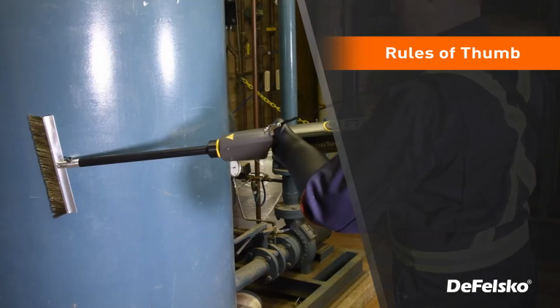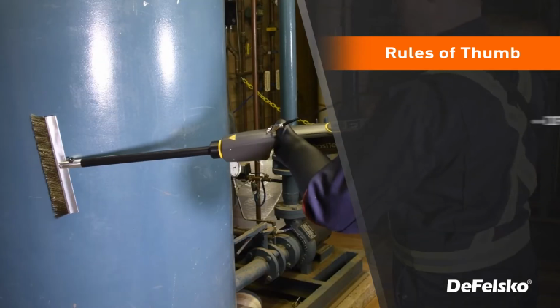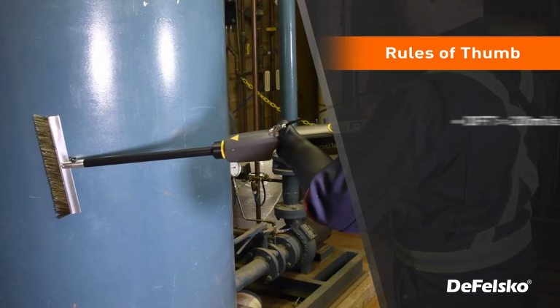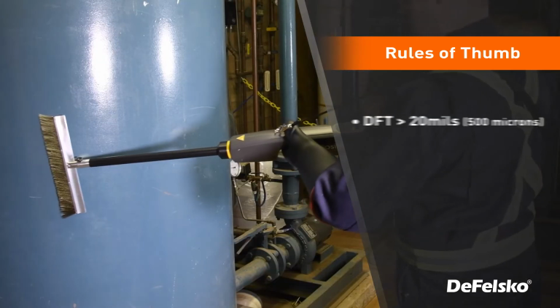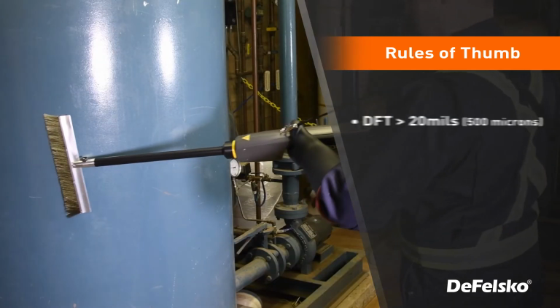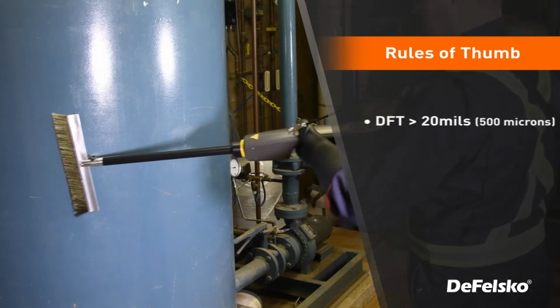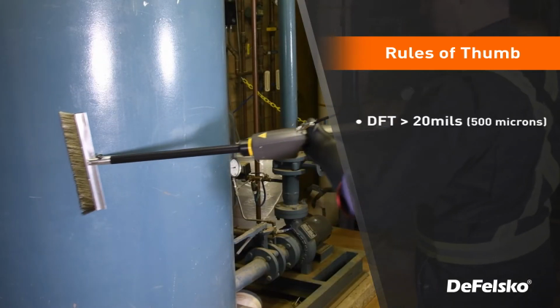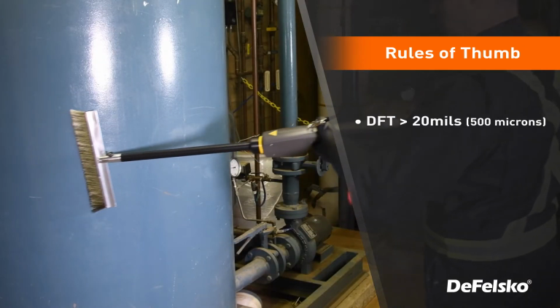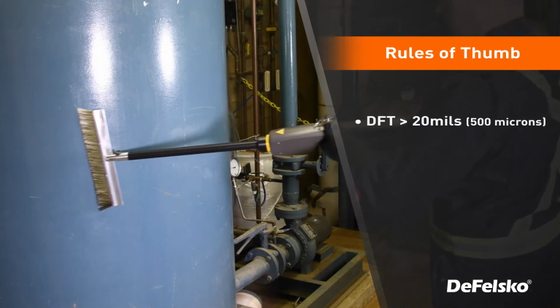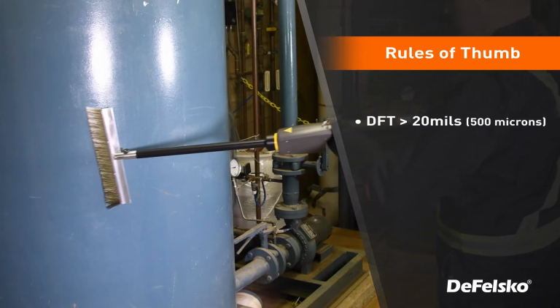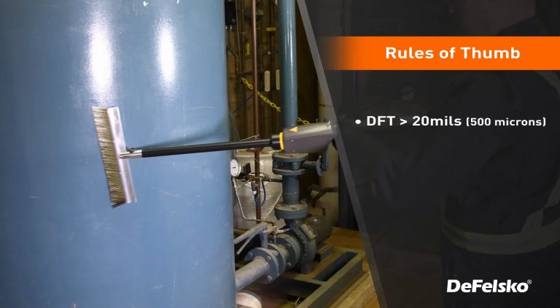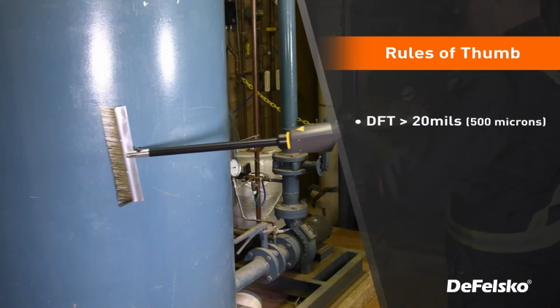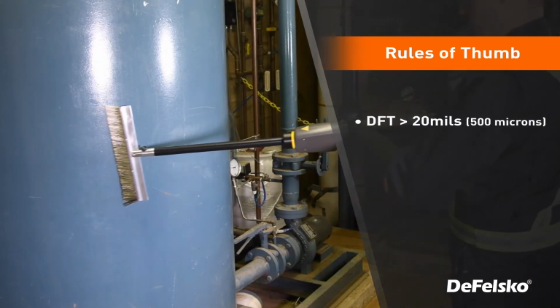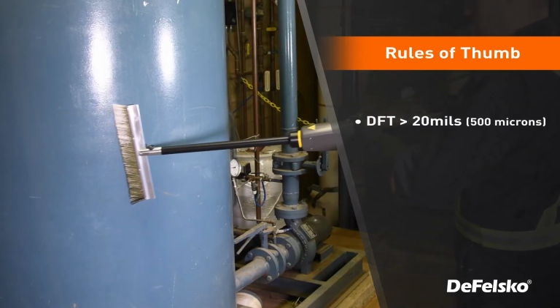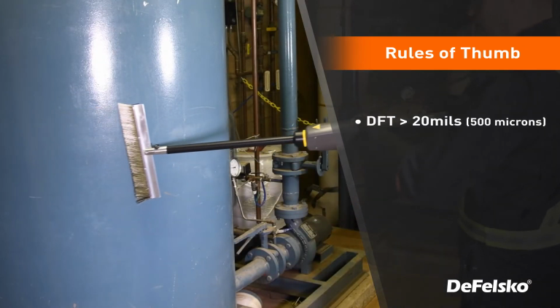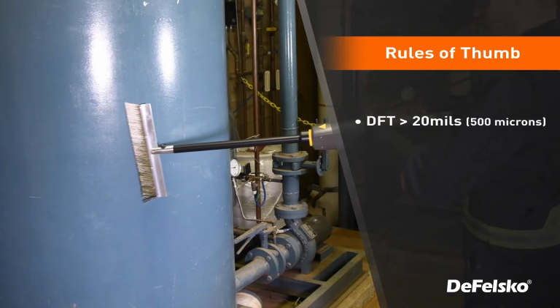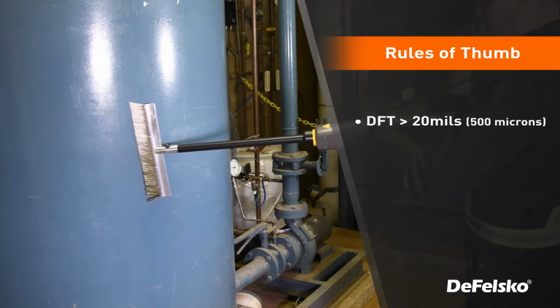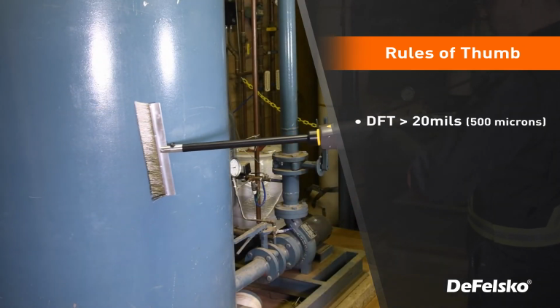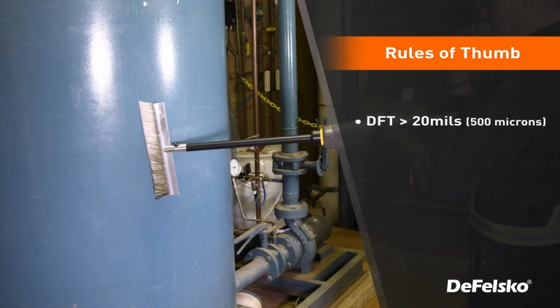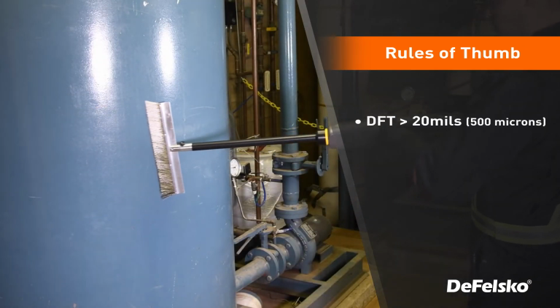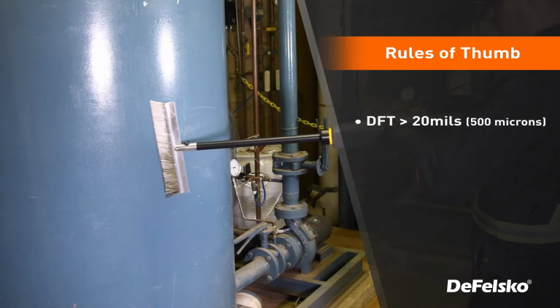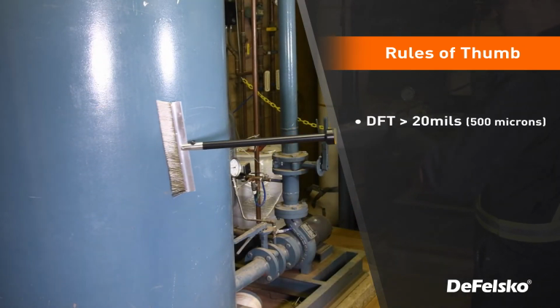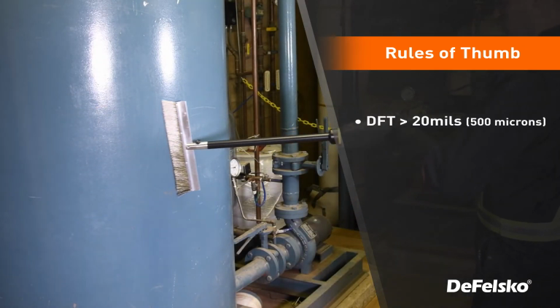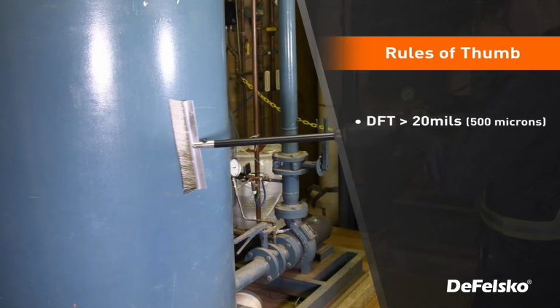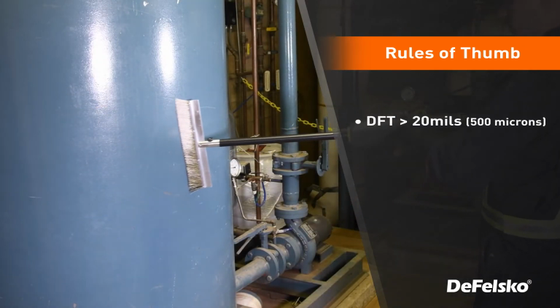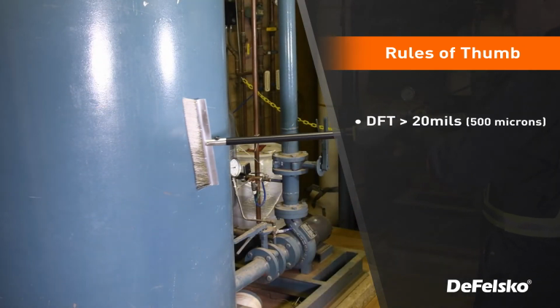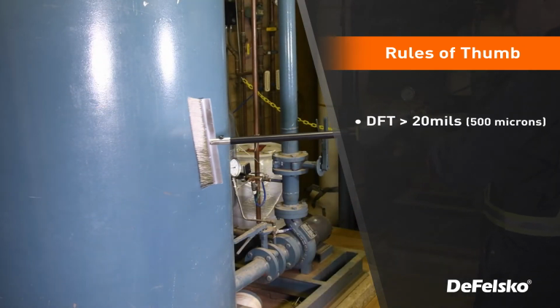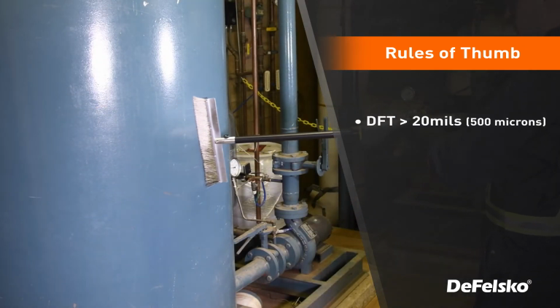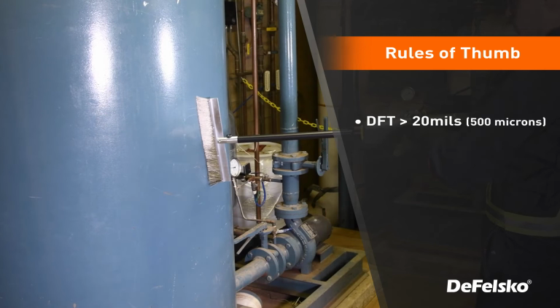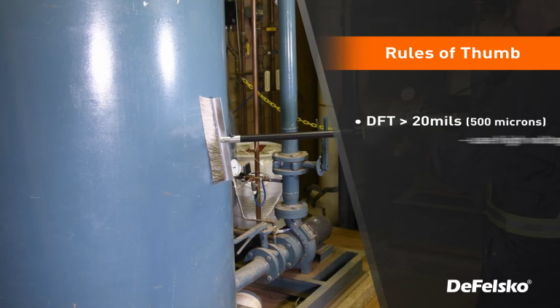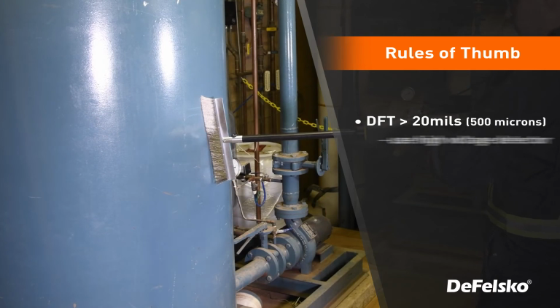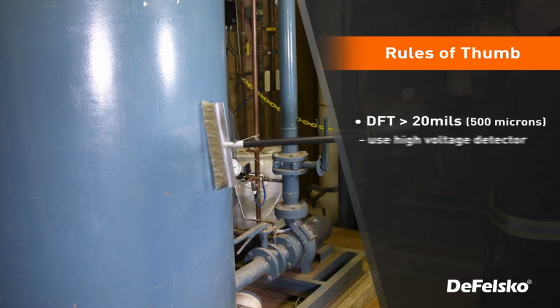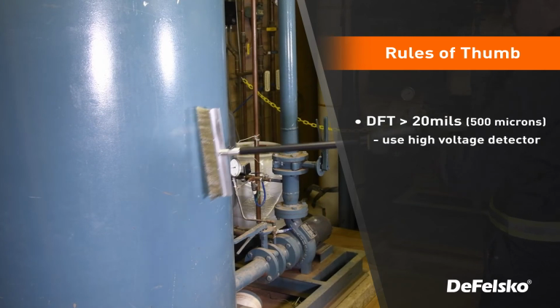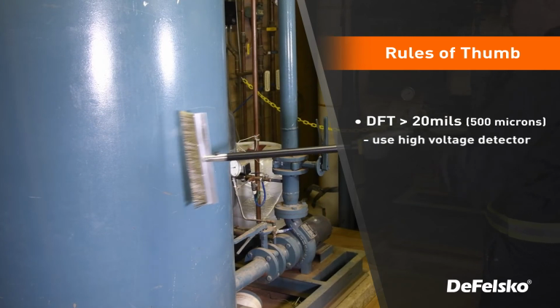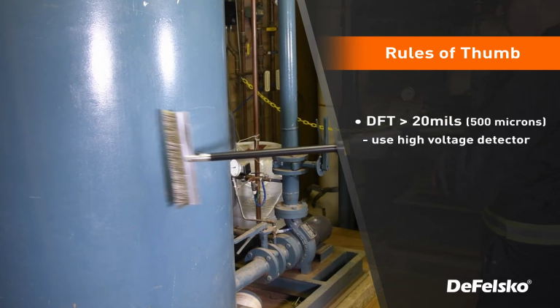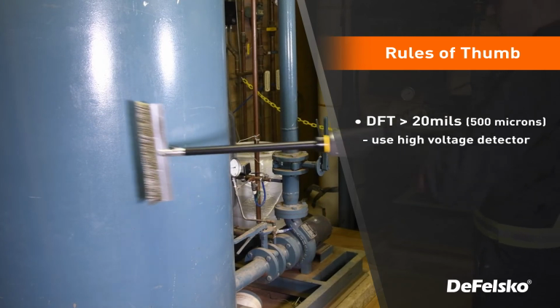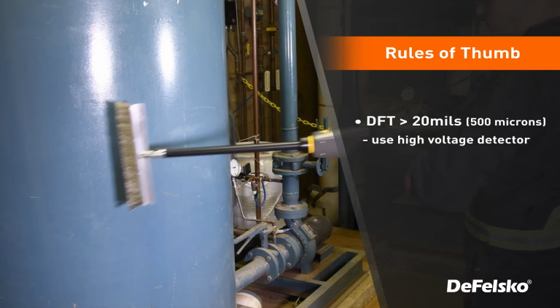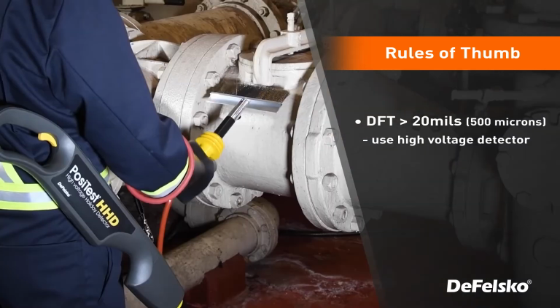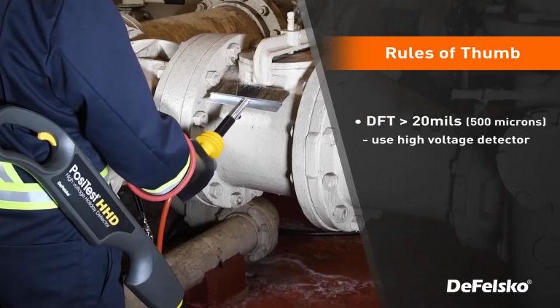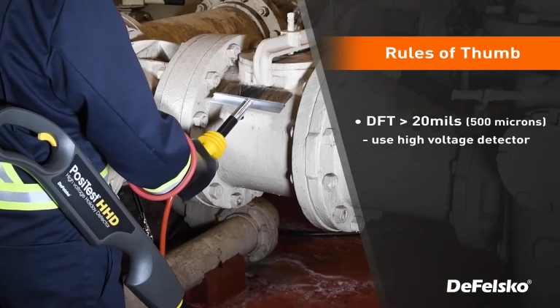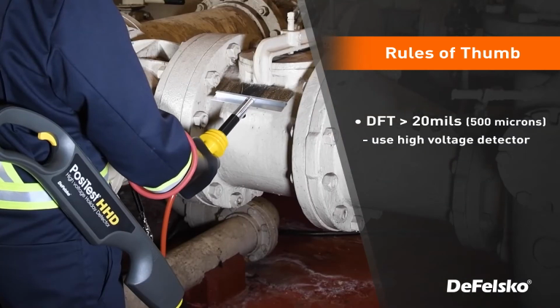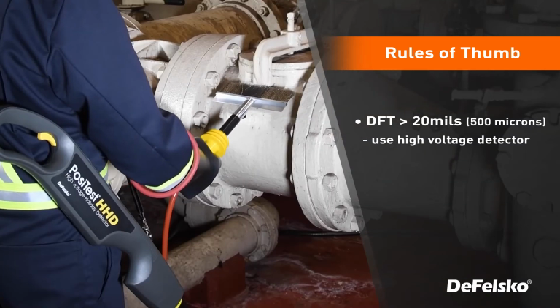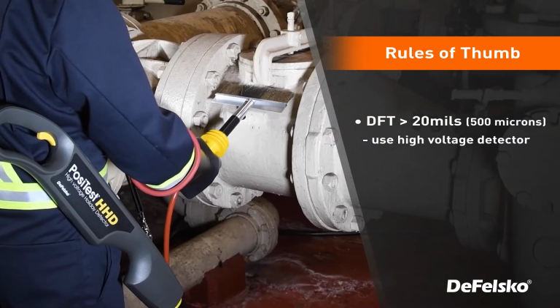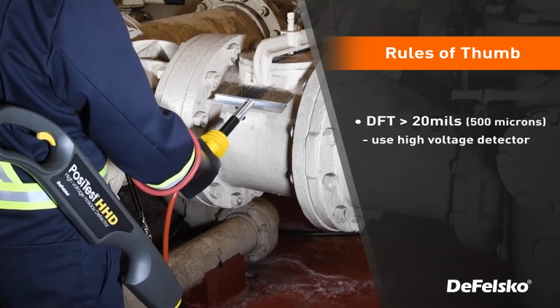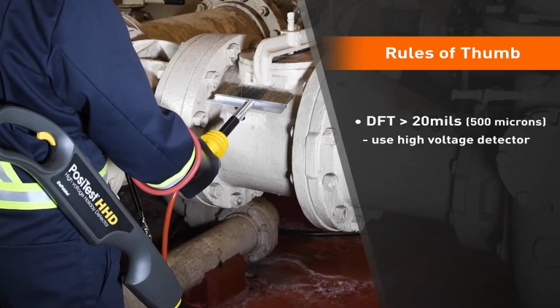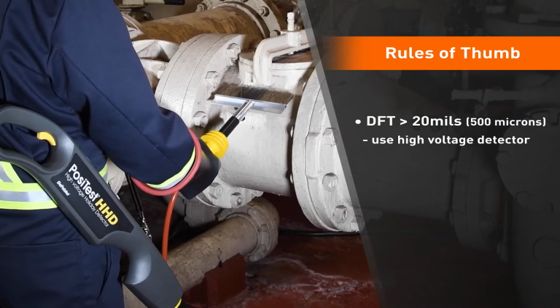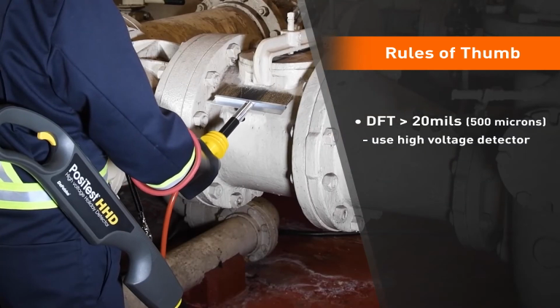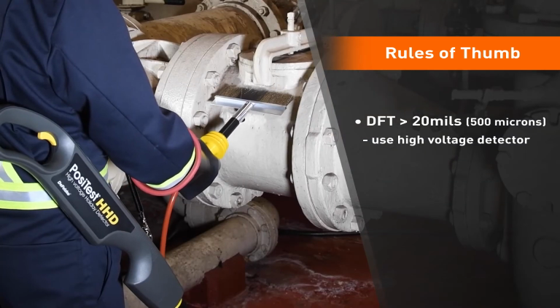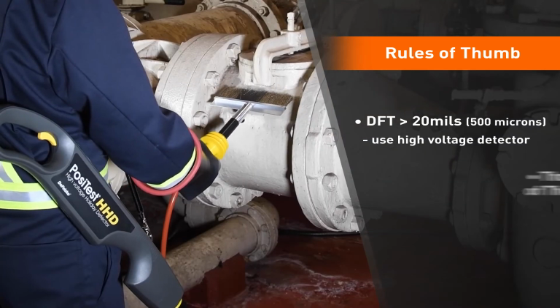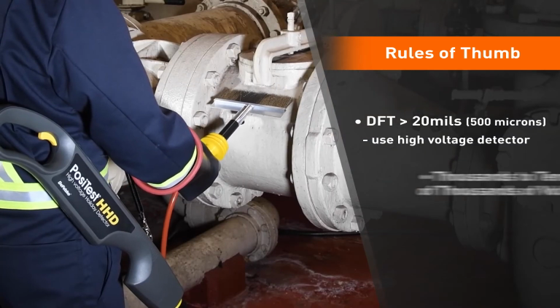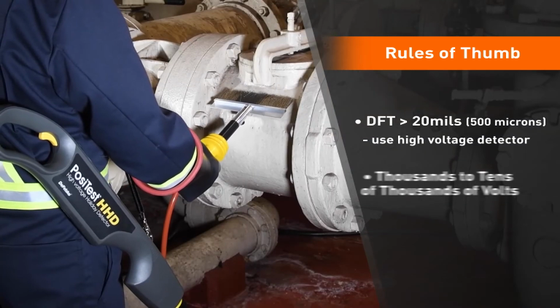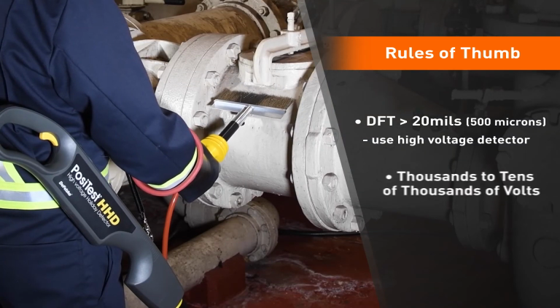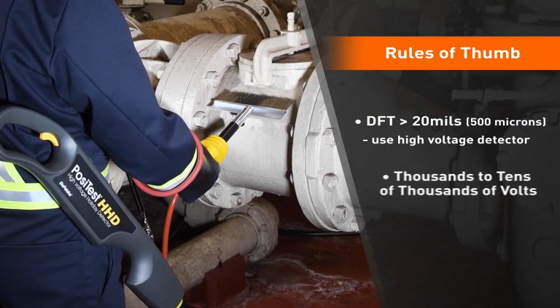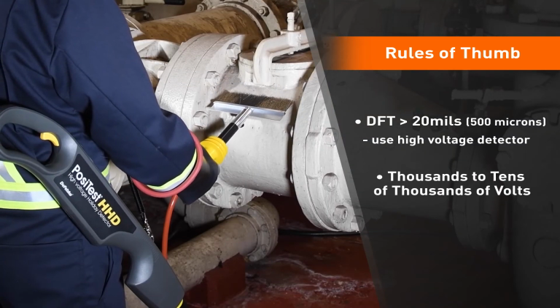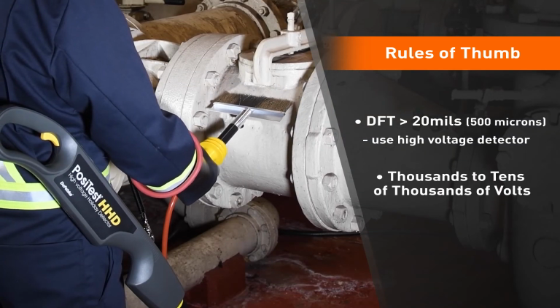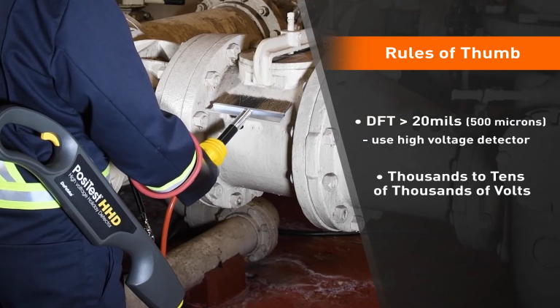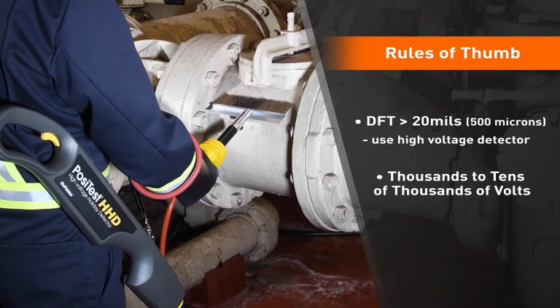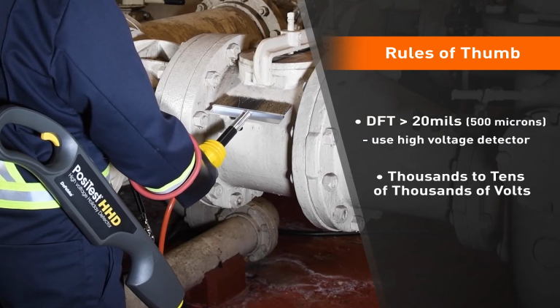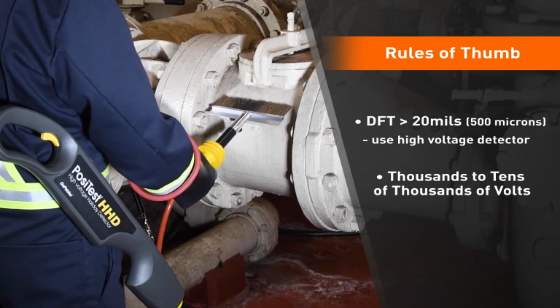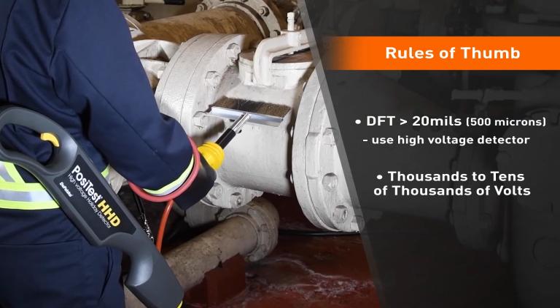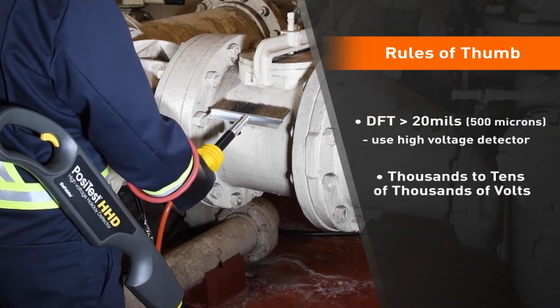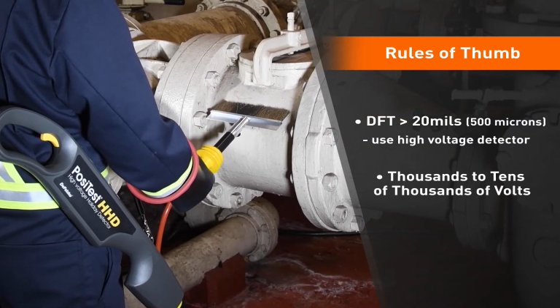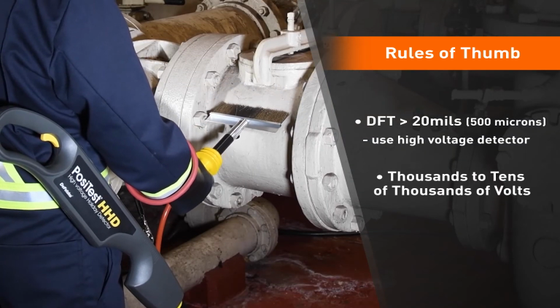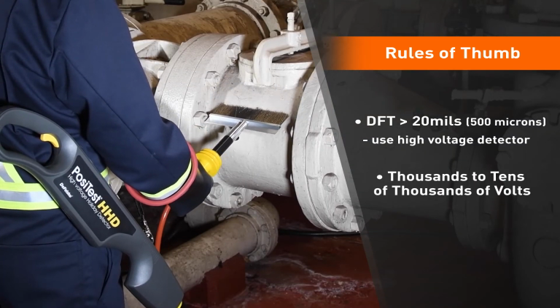For thicker coatings, 20 mils or 500 microns or more, the high voltage is recommended. These emit thousands to tens of thousands of volts.